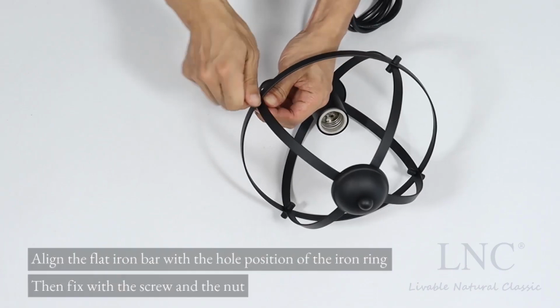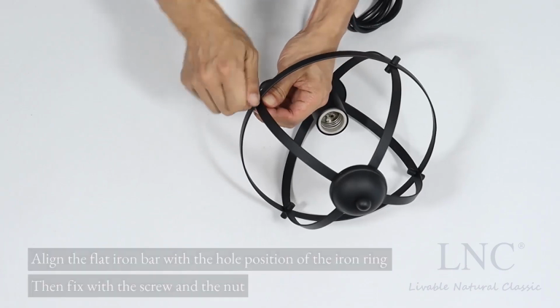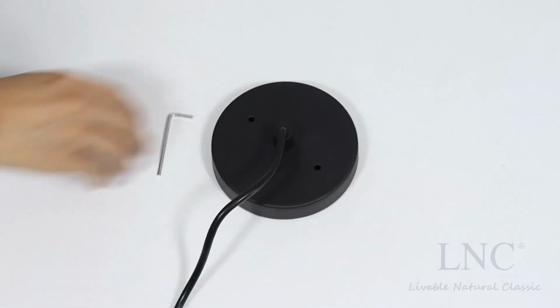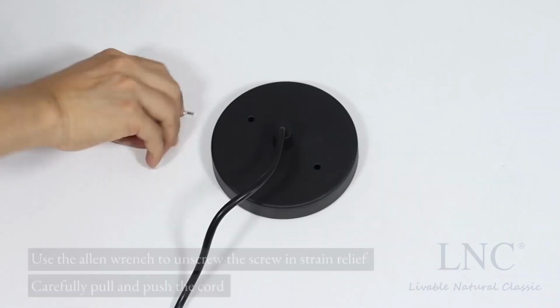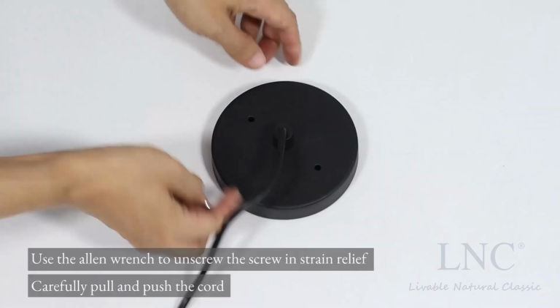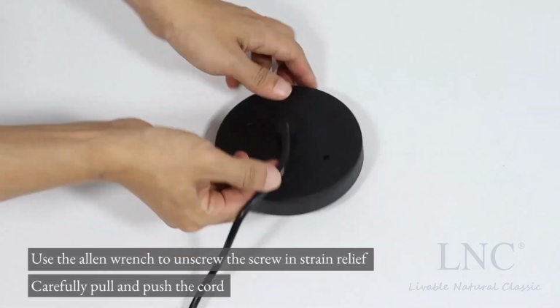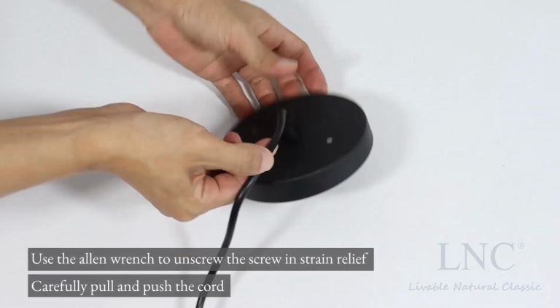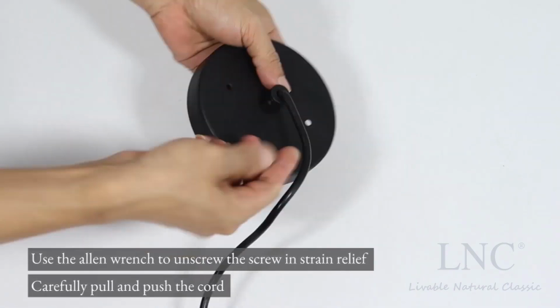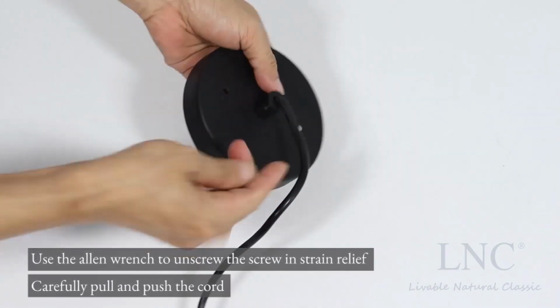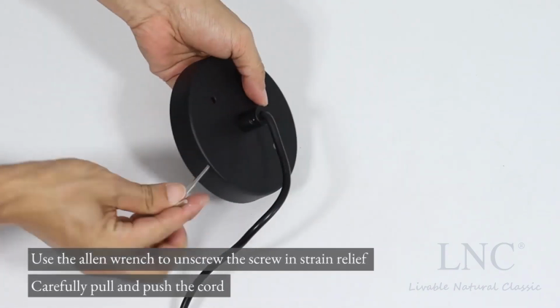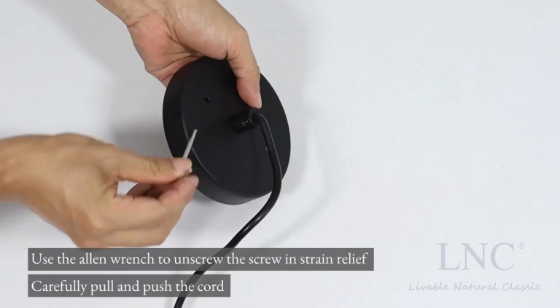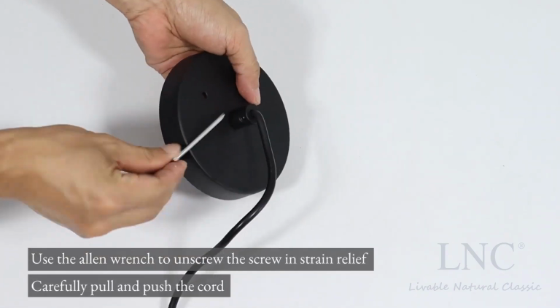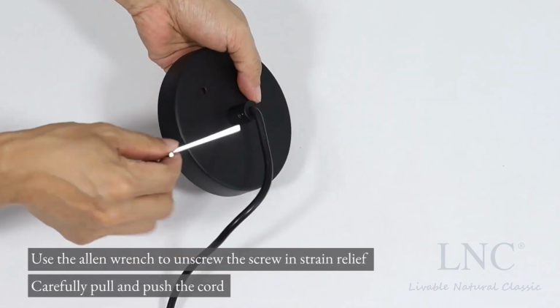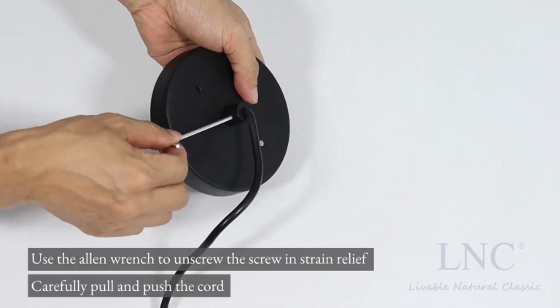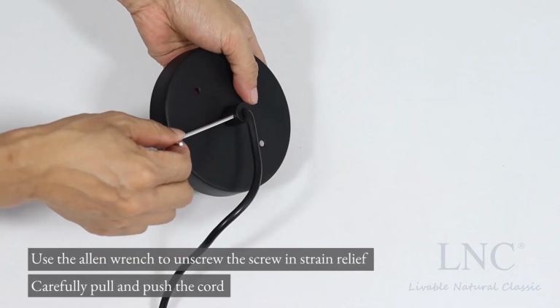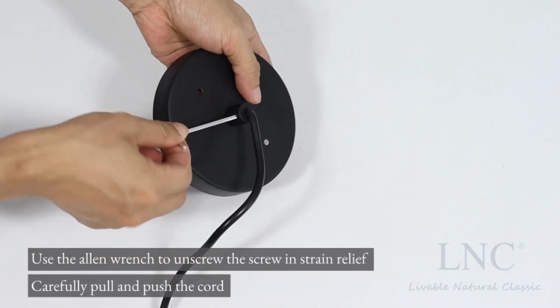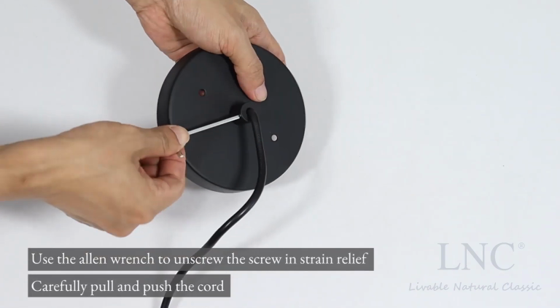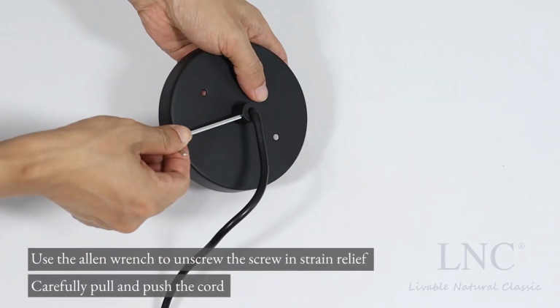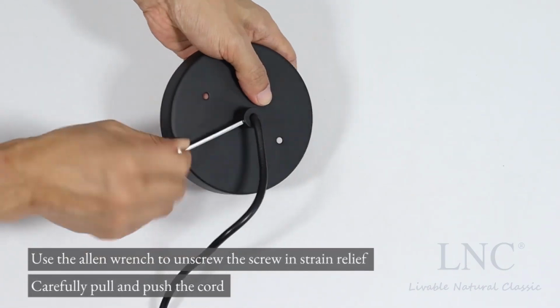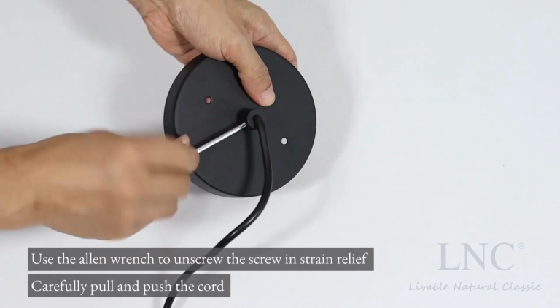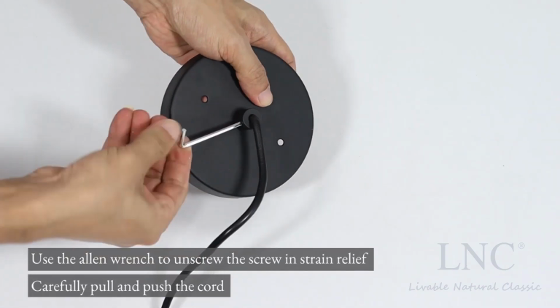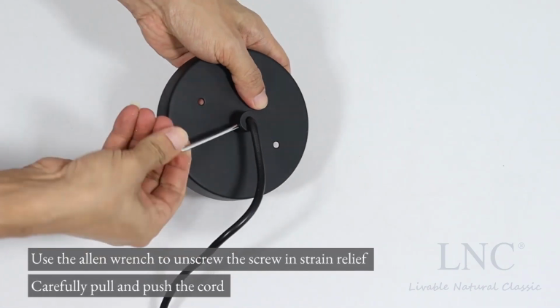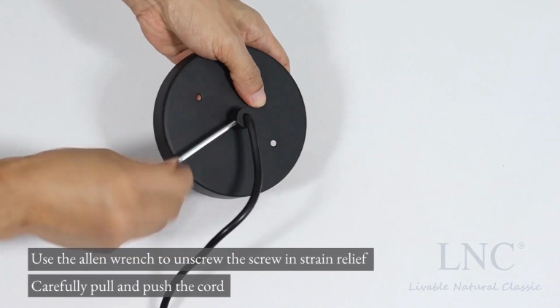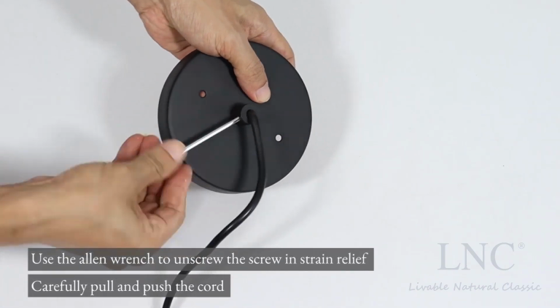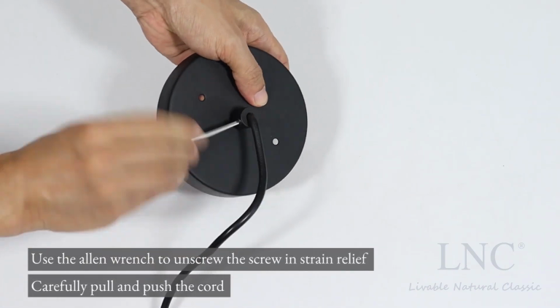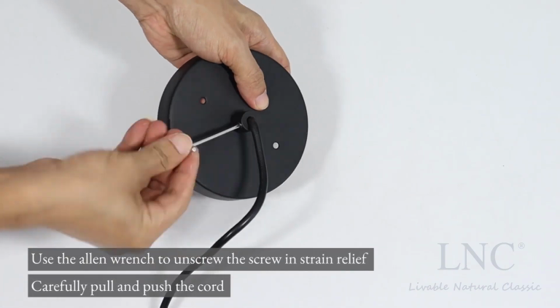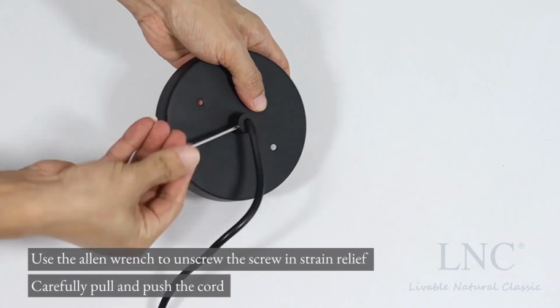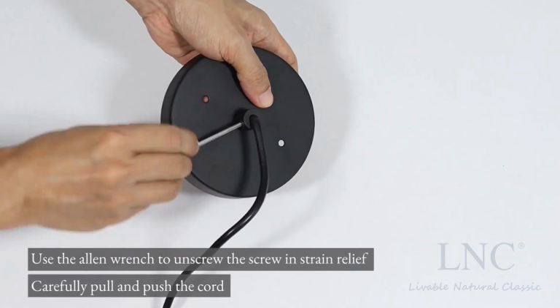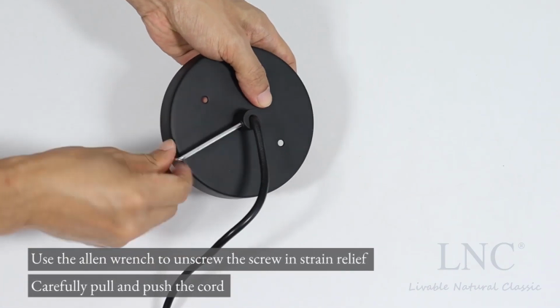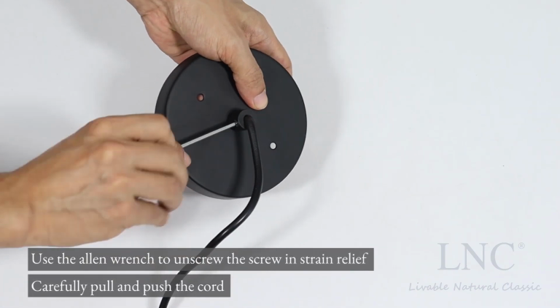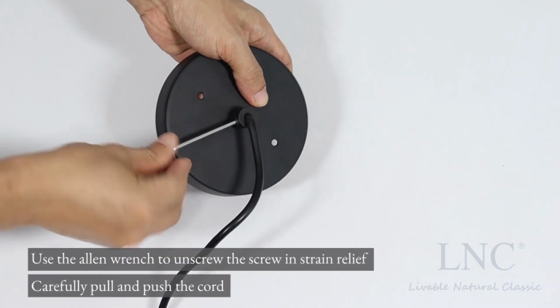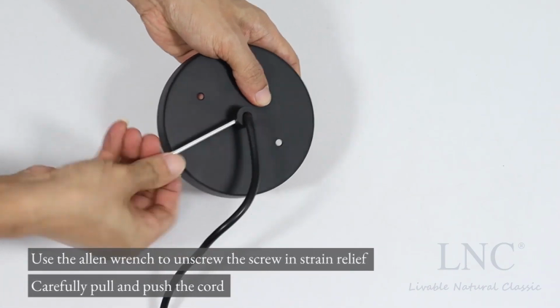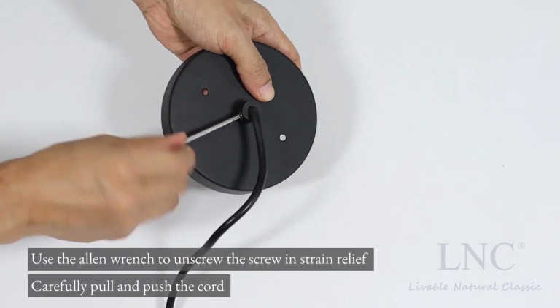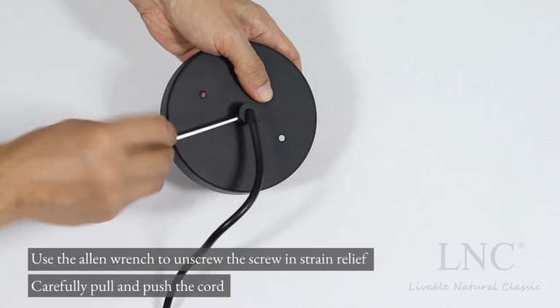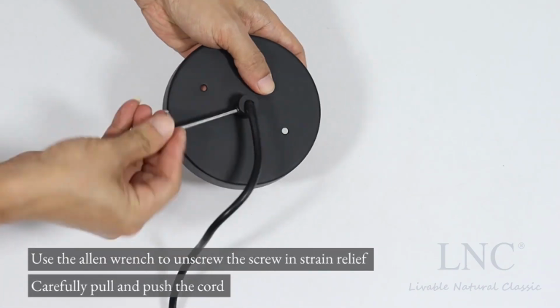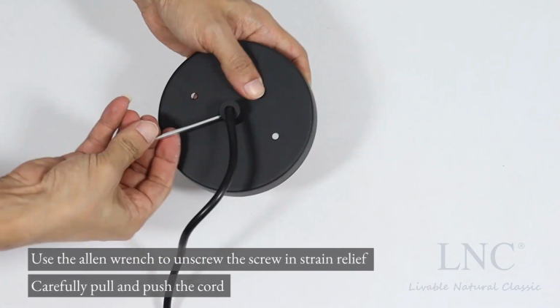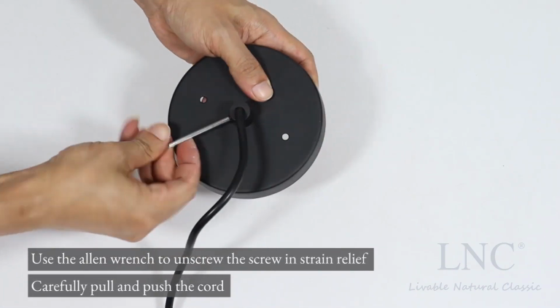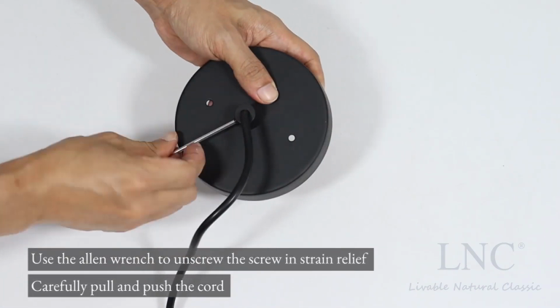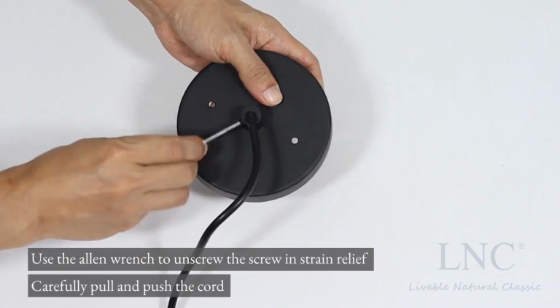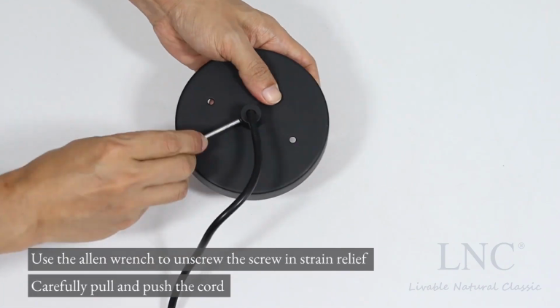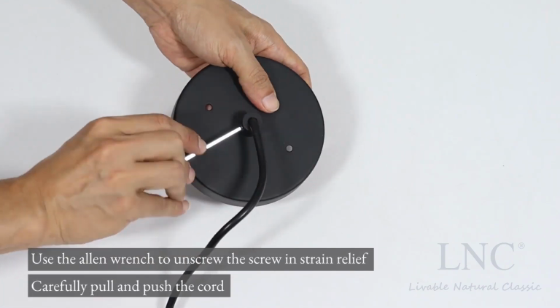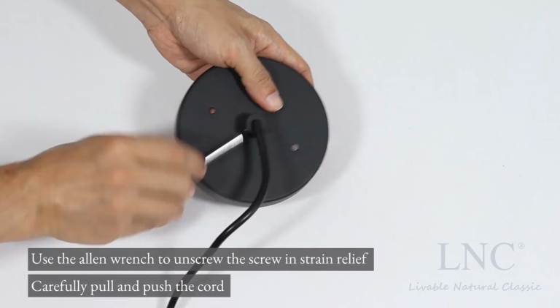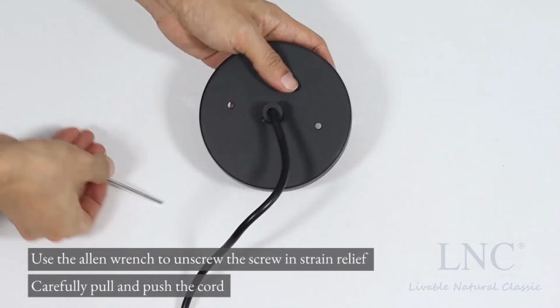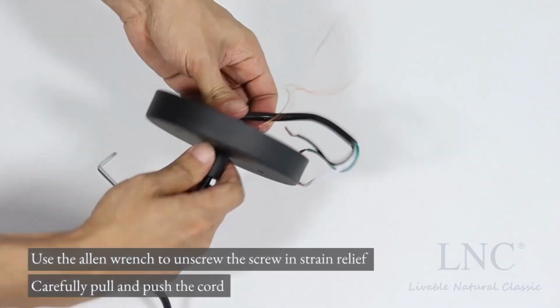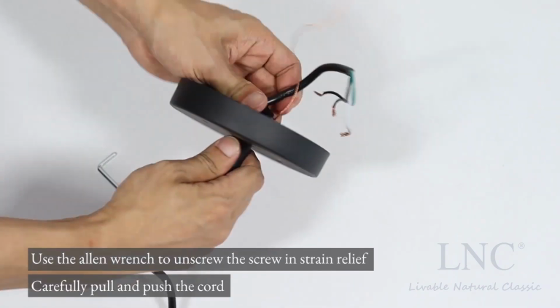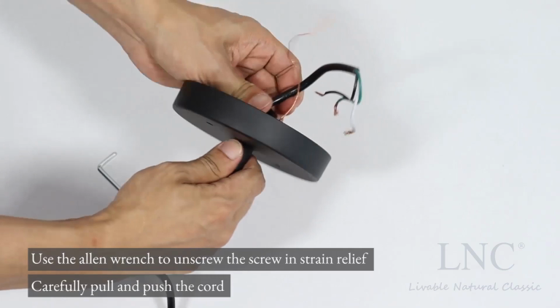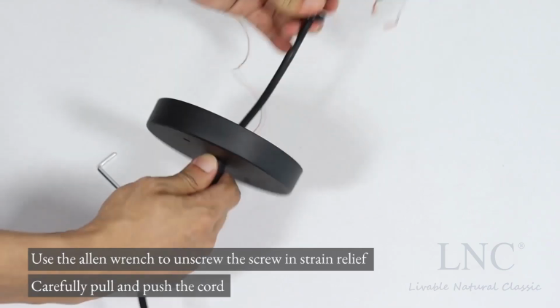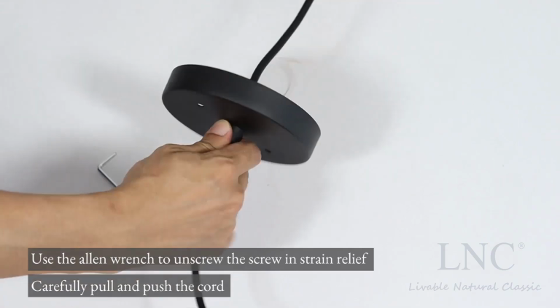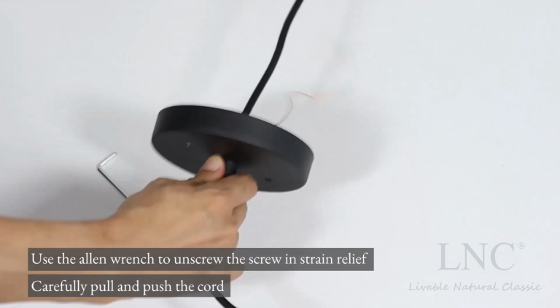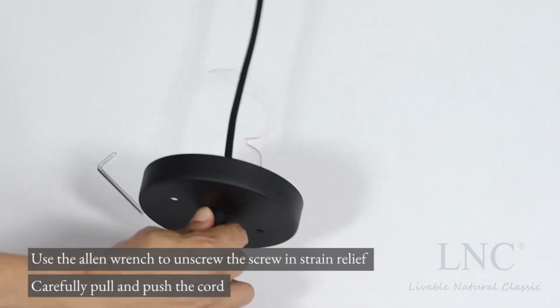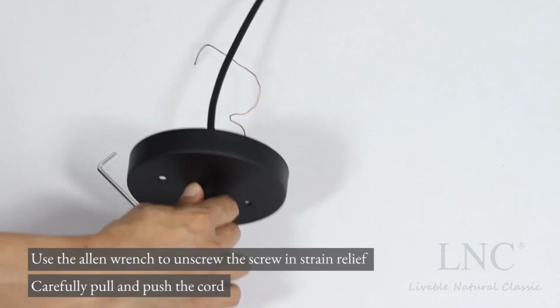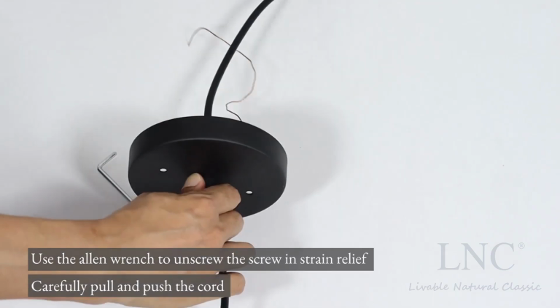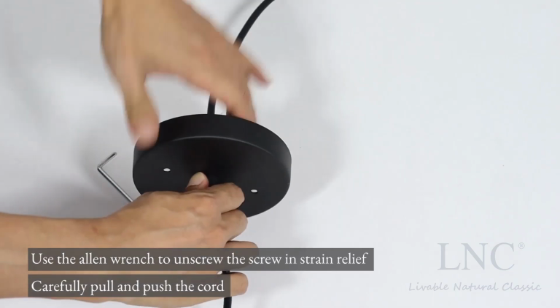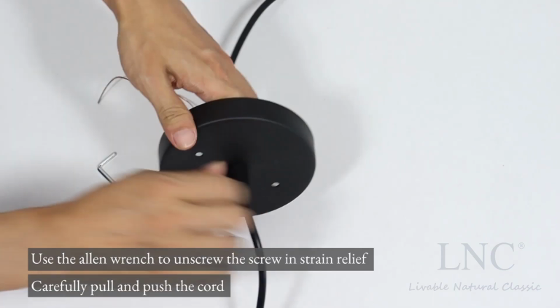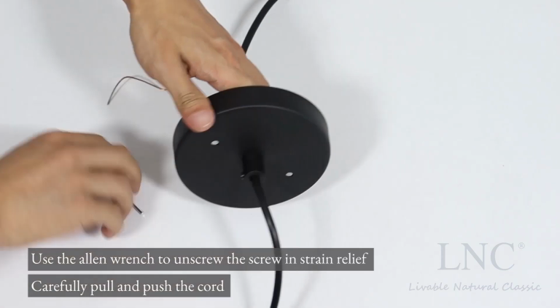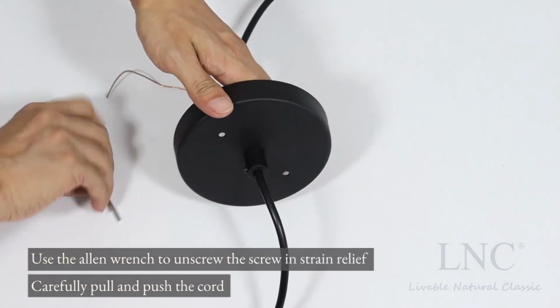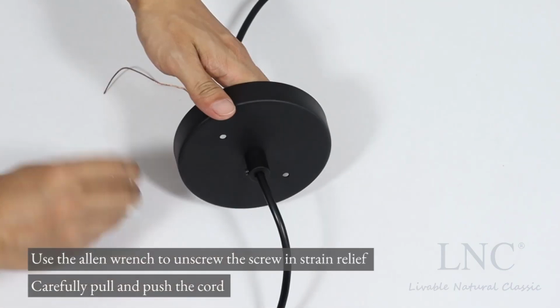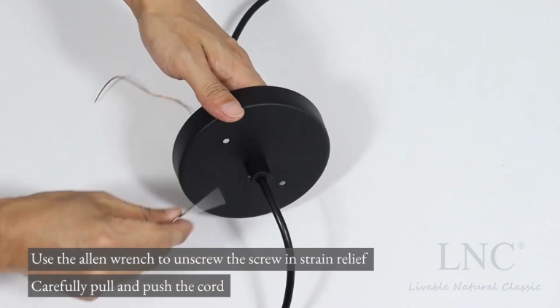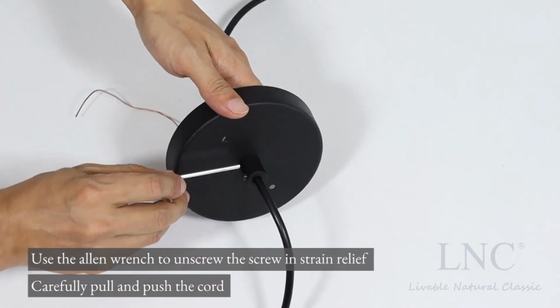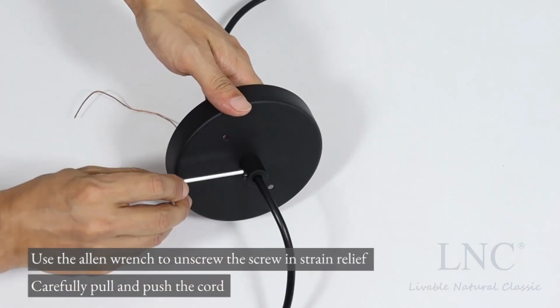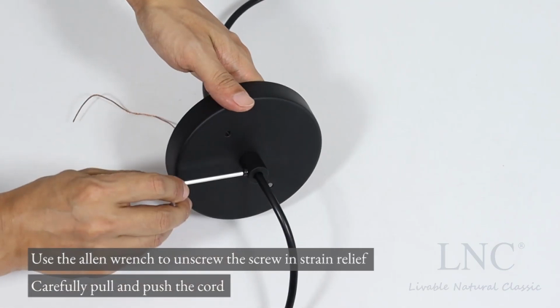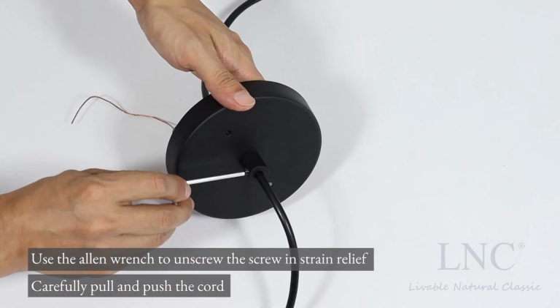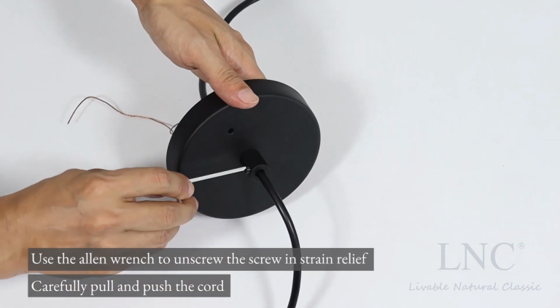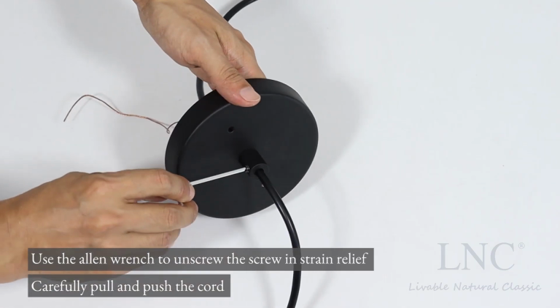Use the allen wrench to unscrew the screw in the strain relief. Carefully pull and push the cord.